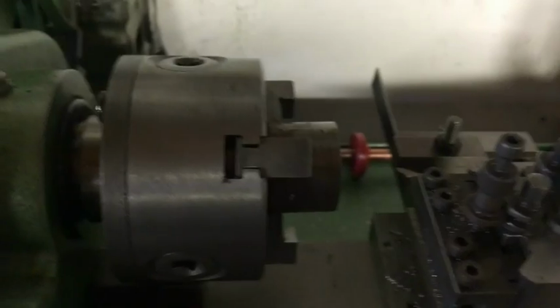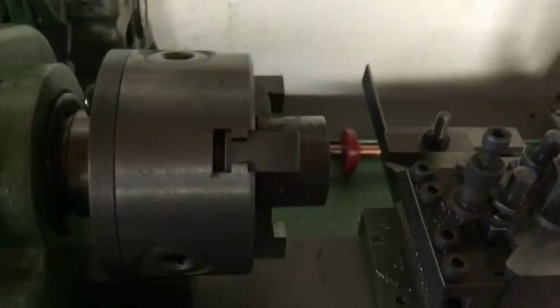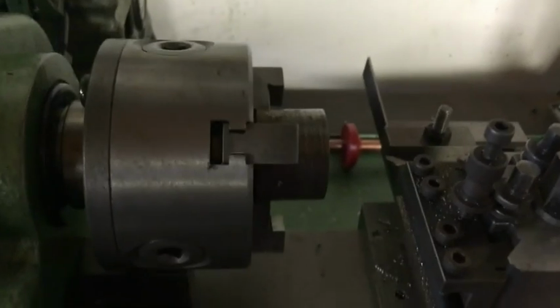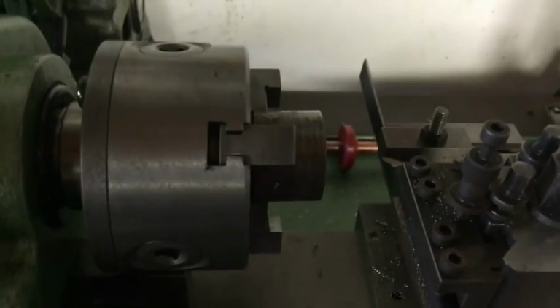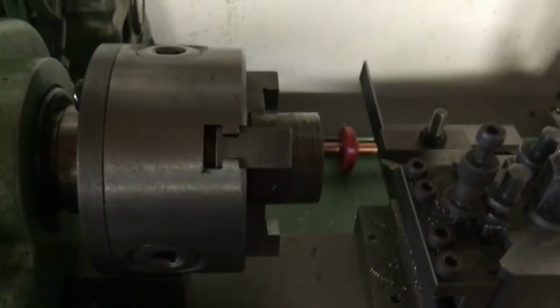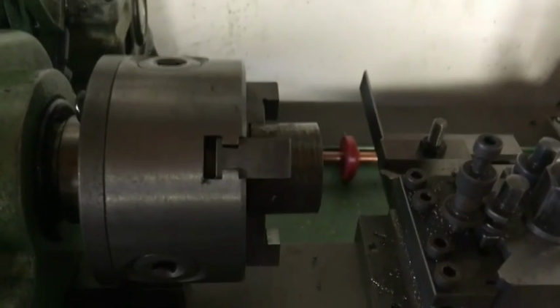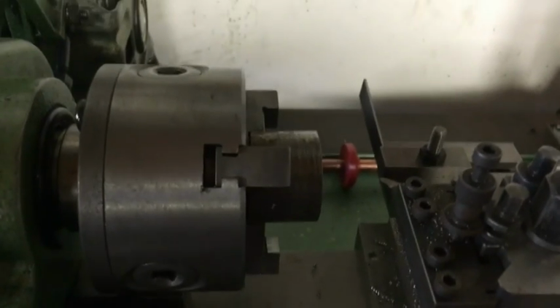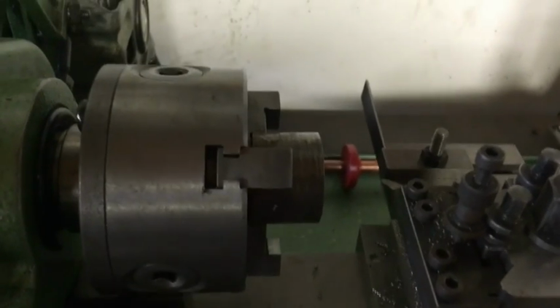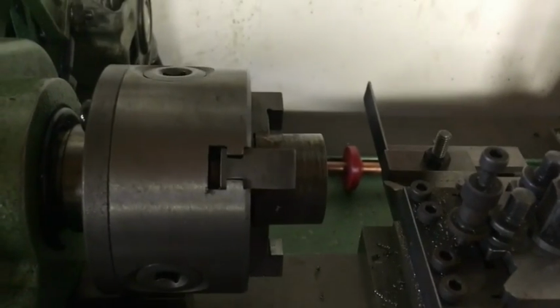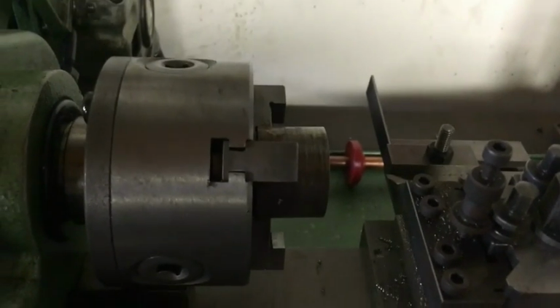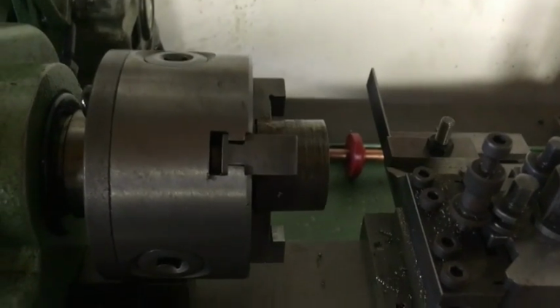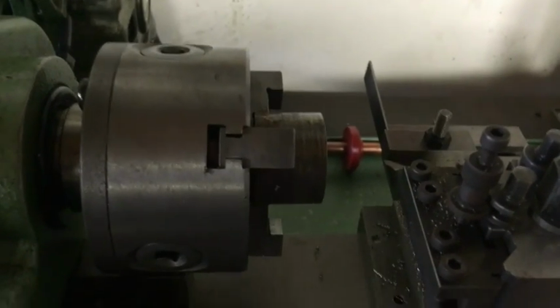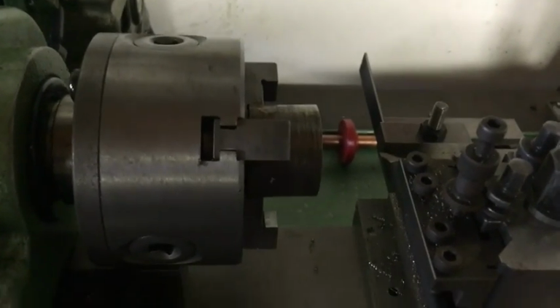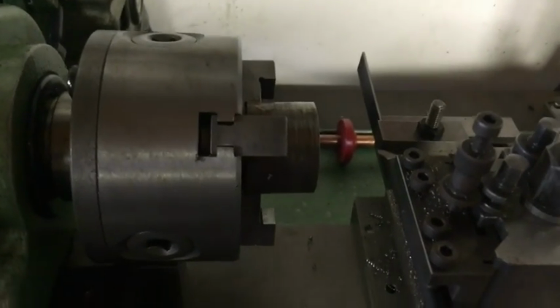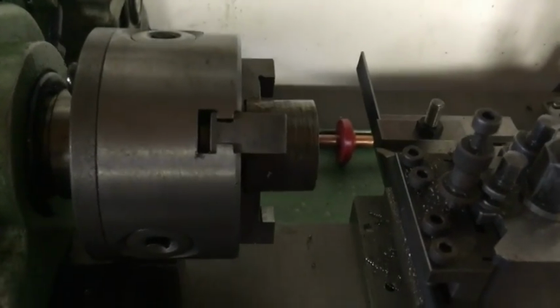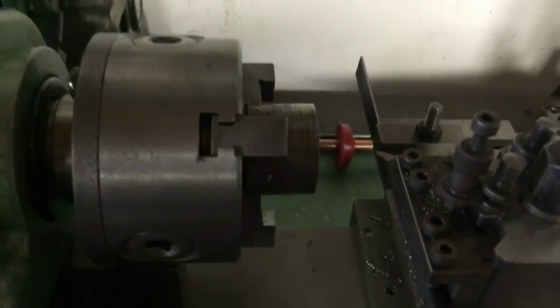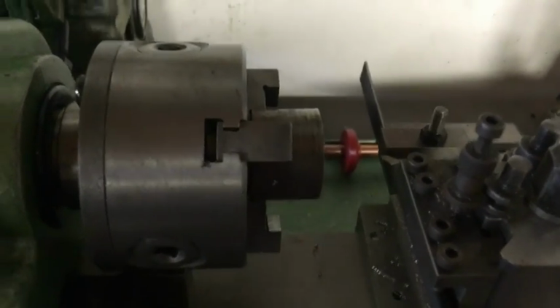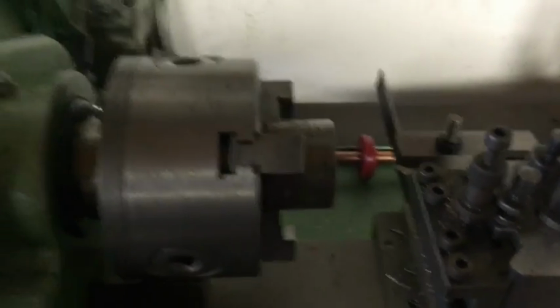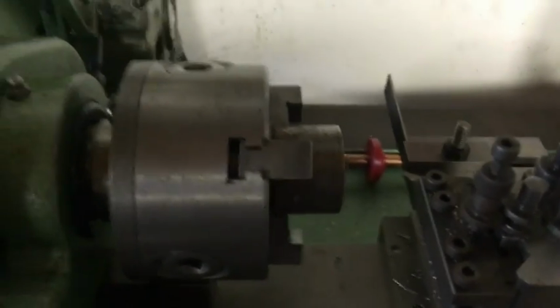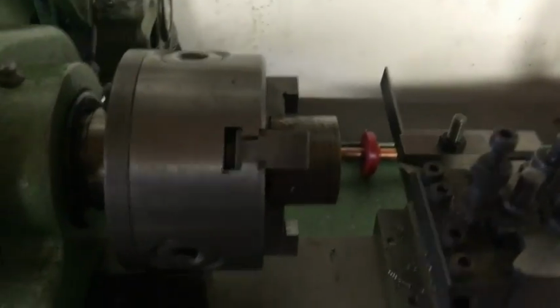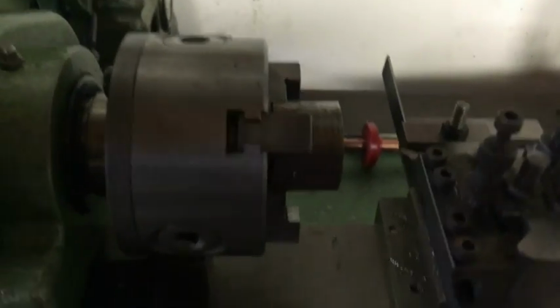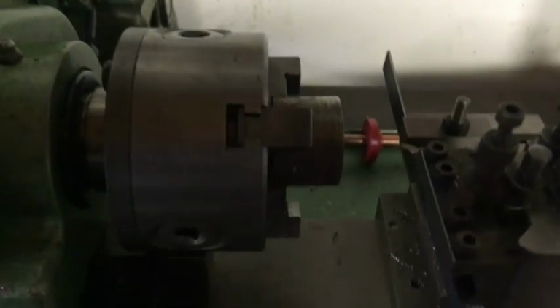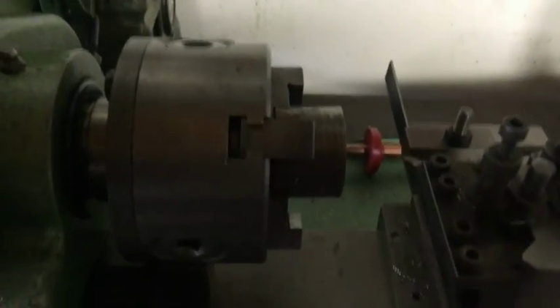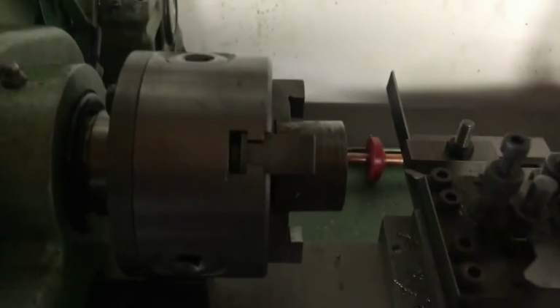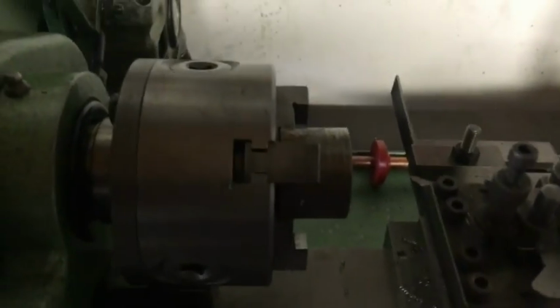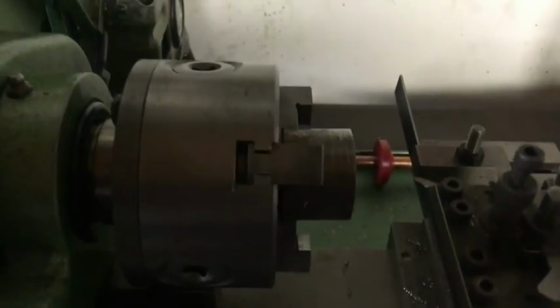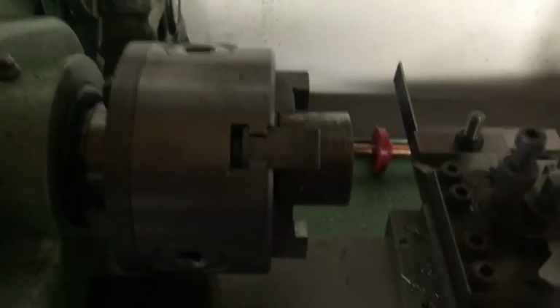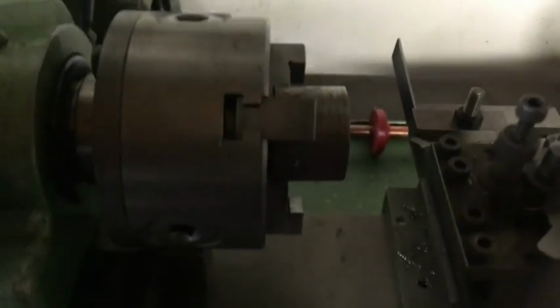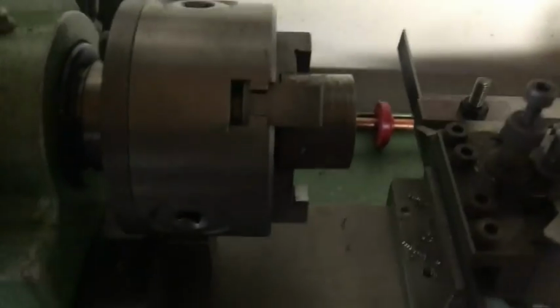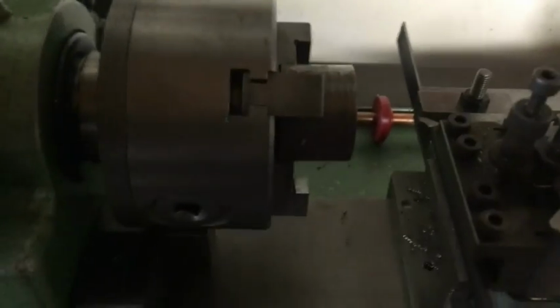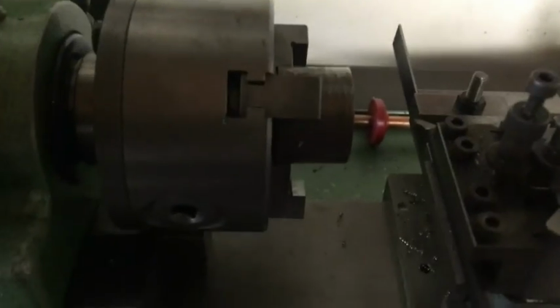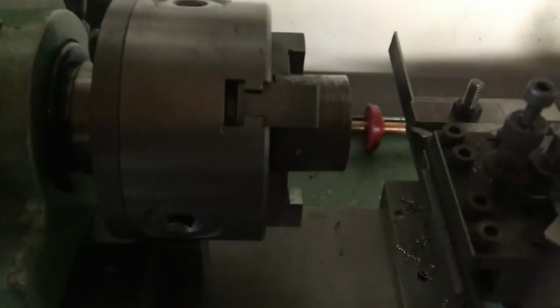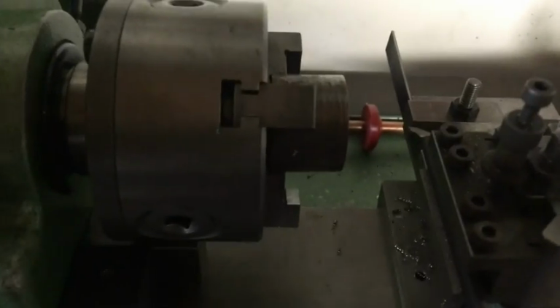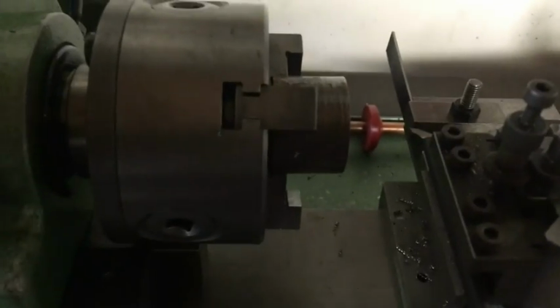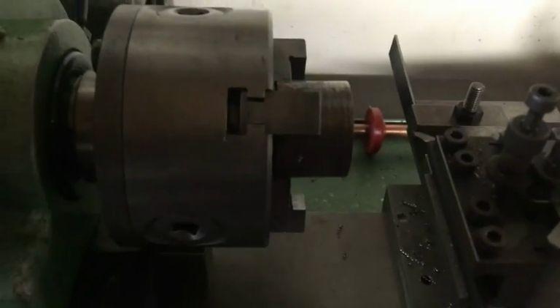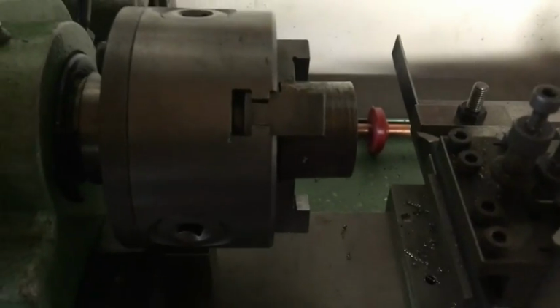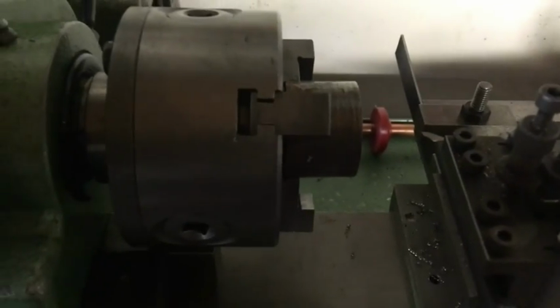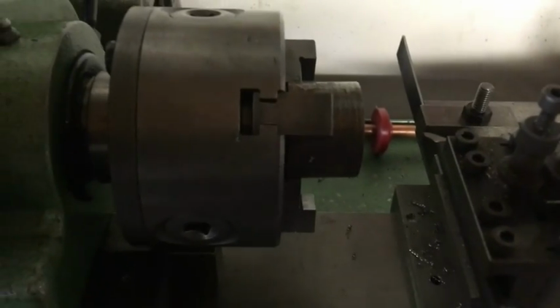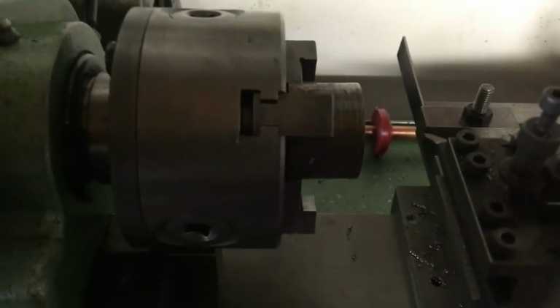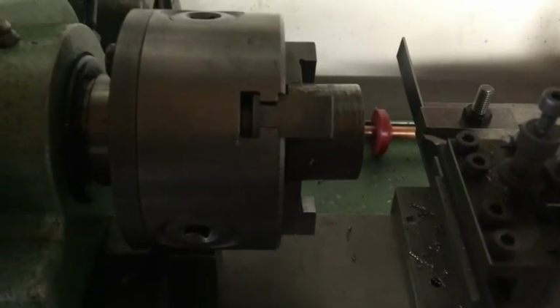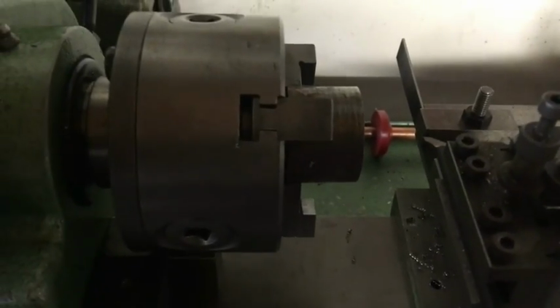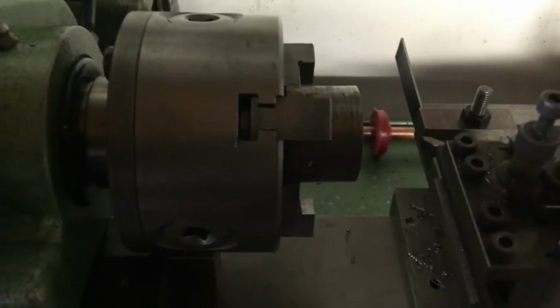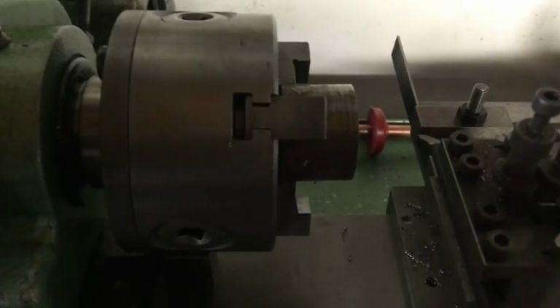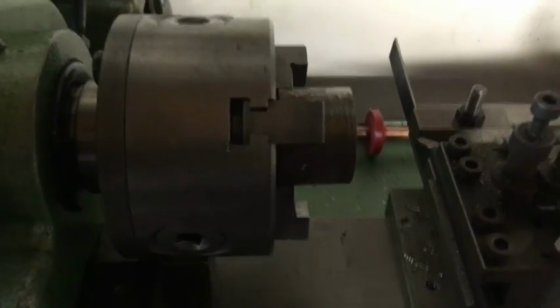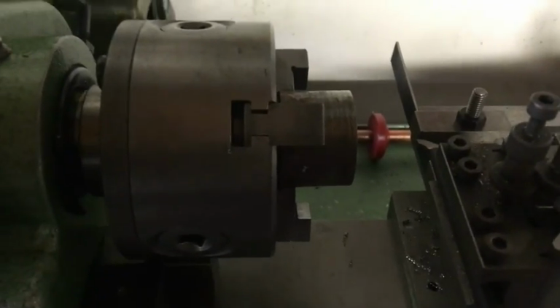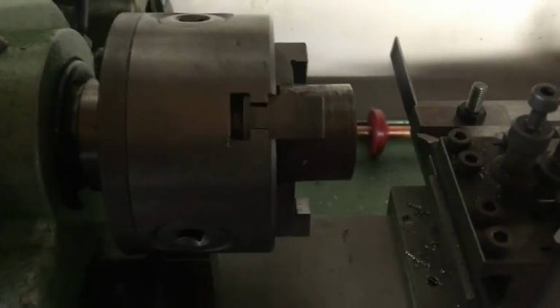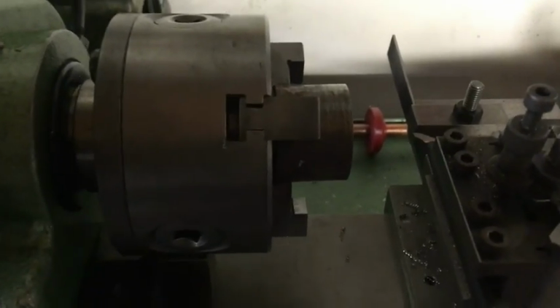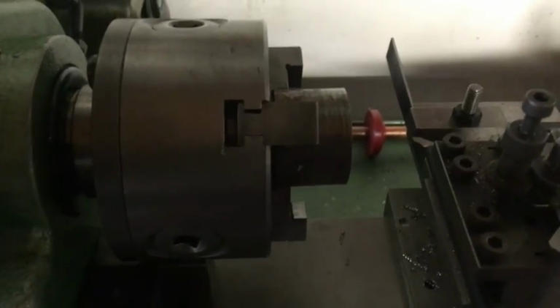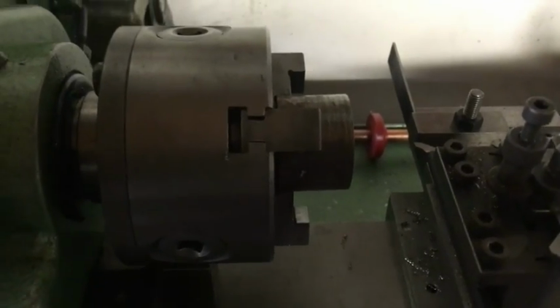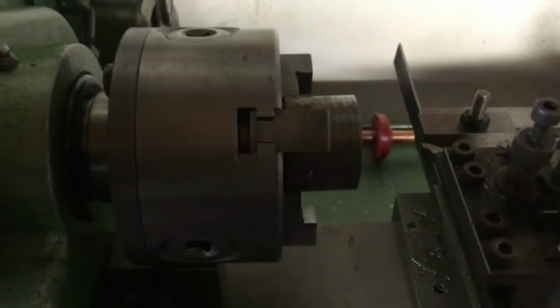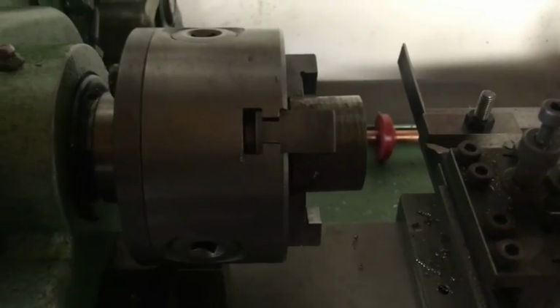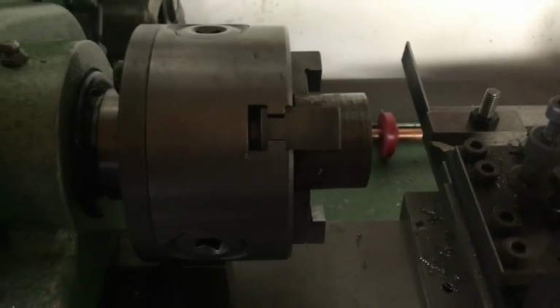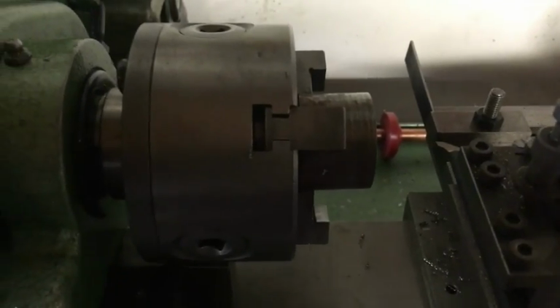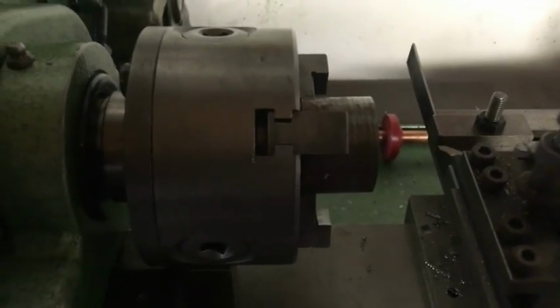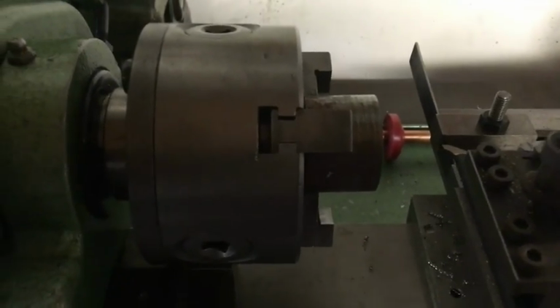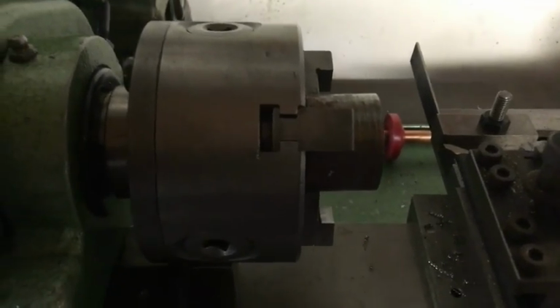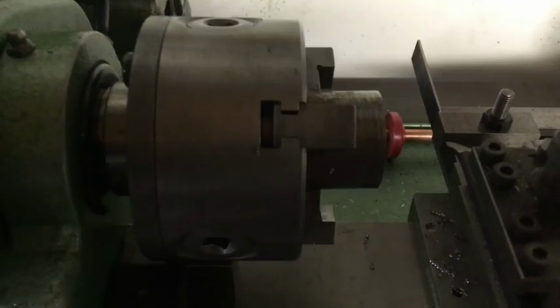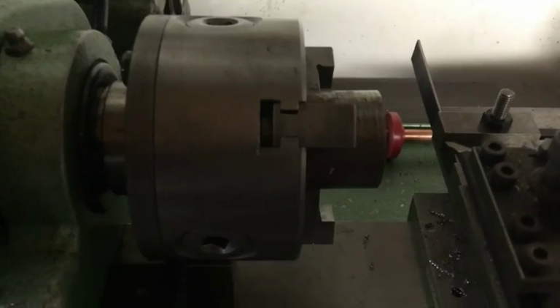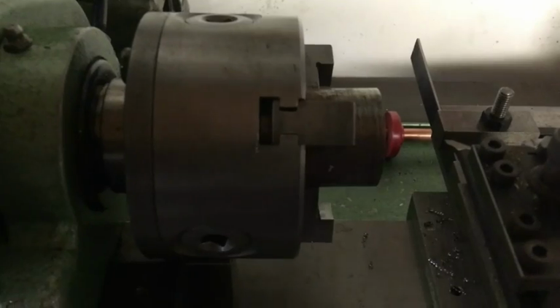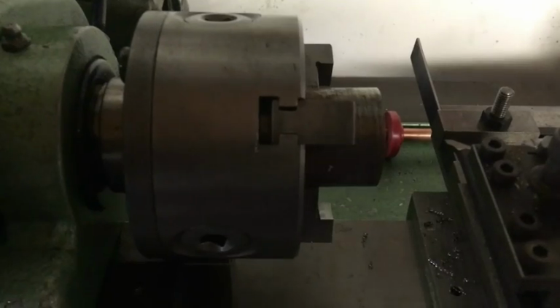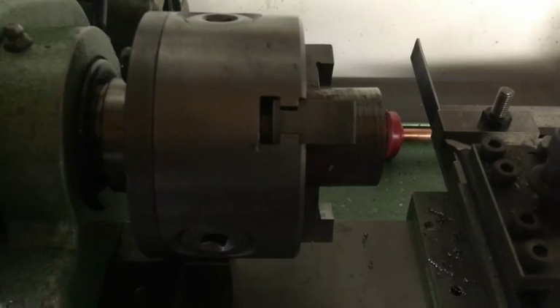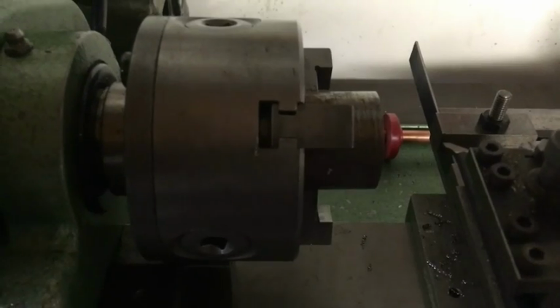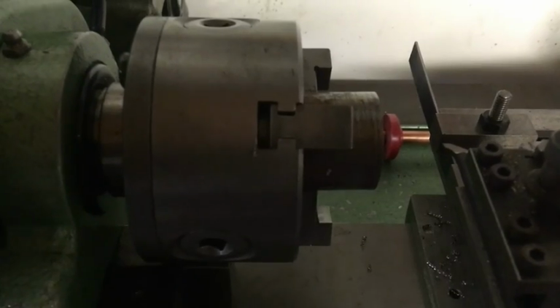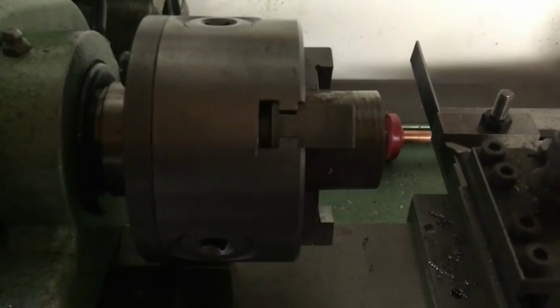Welcome to the Home Engineers channel. Today what I'm going to be showing you is how to put a convex curve on the outside of a piece of bar.